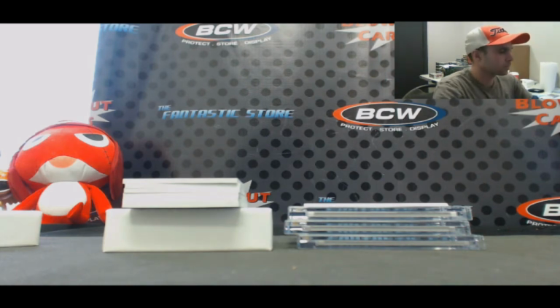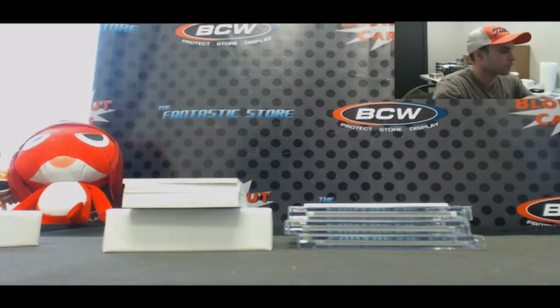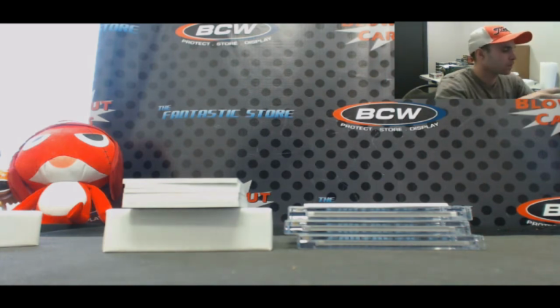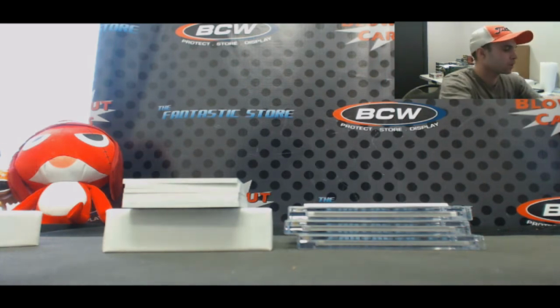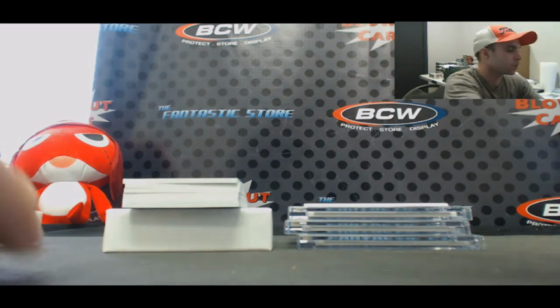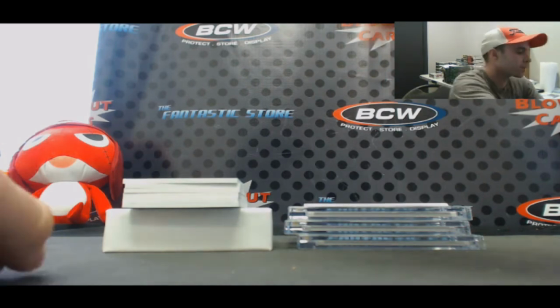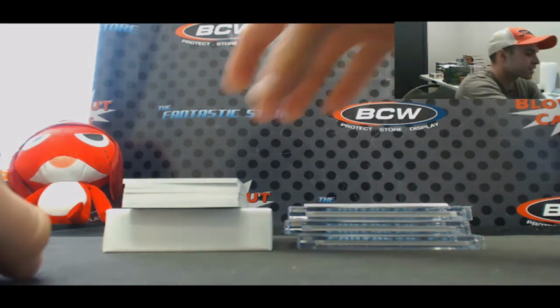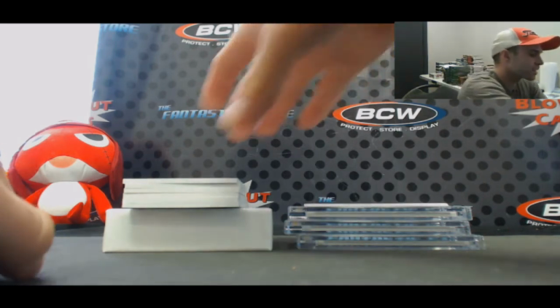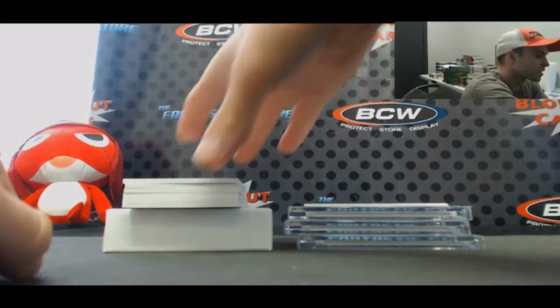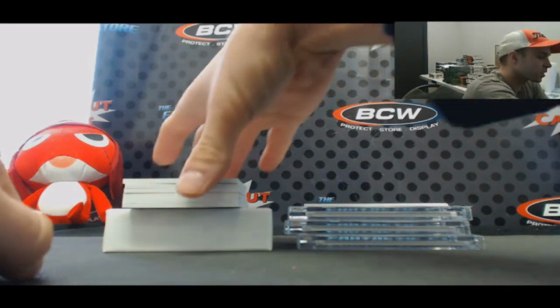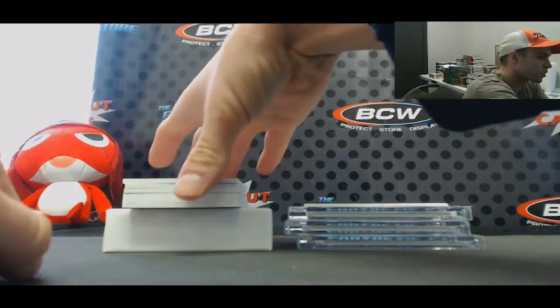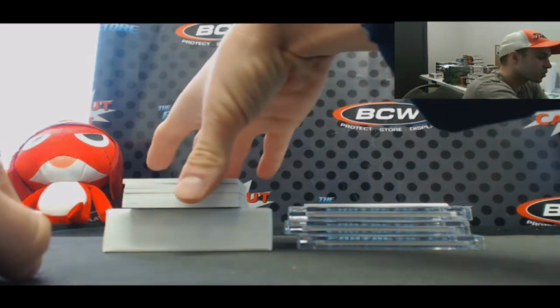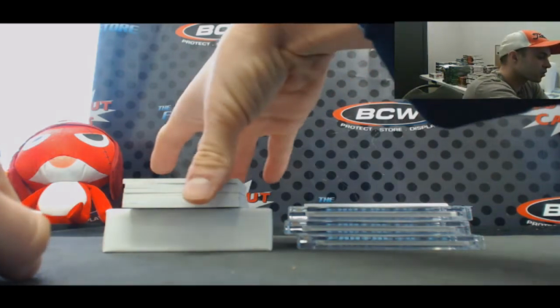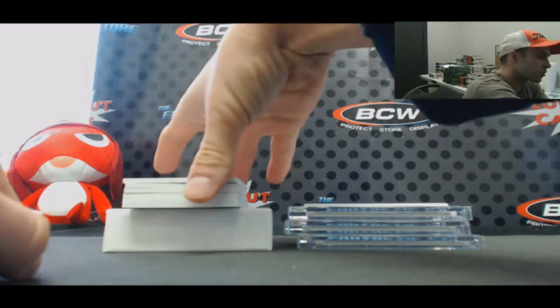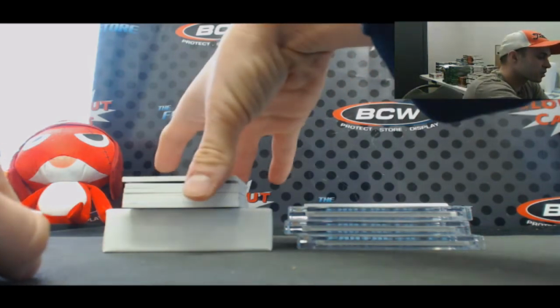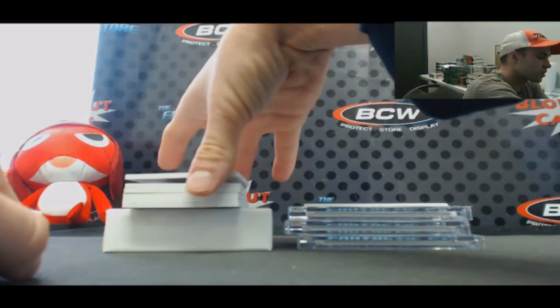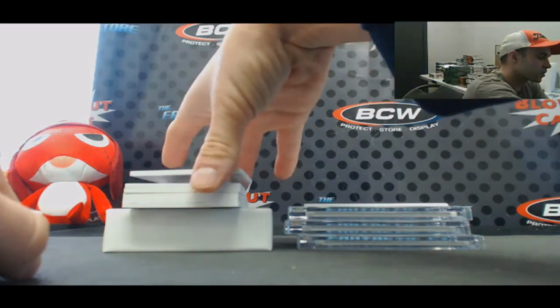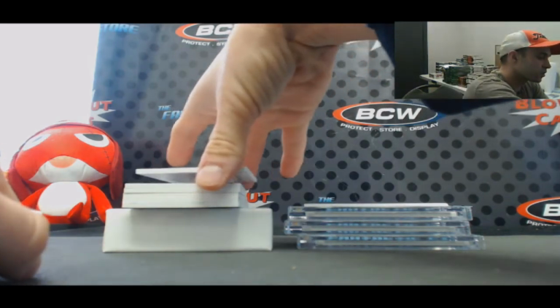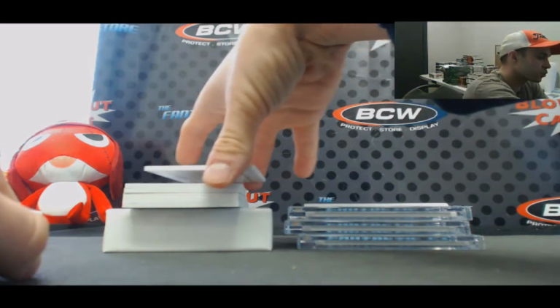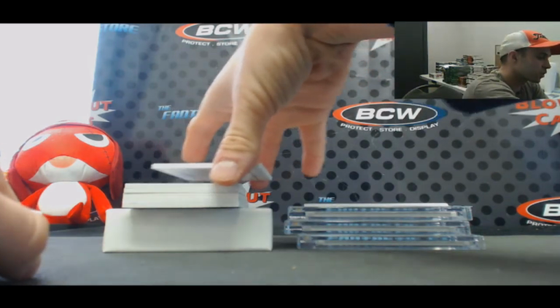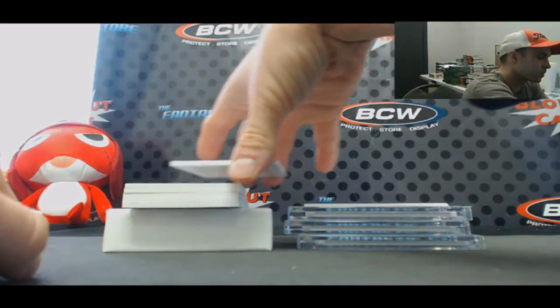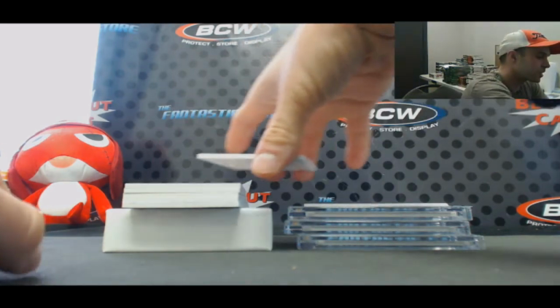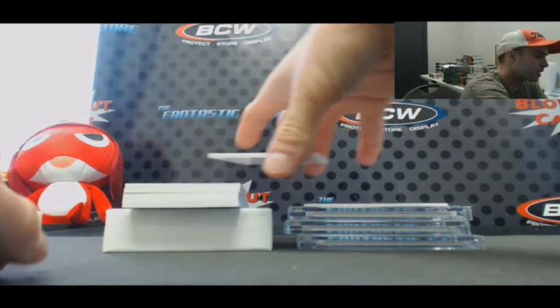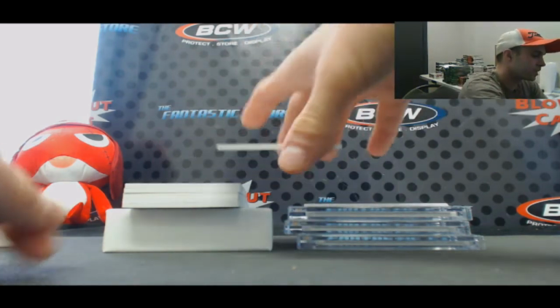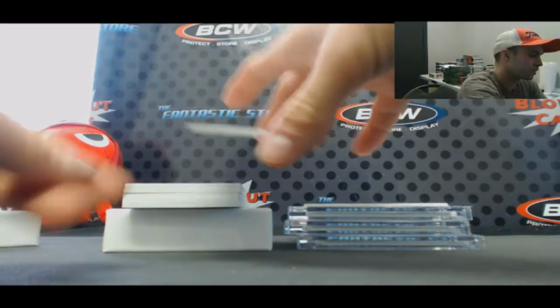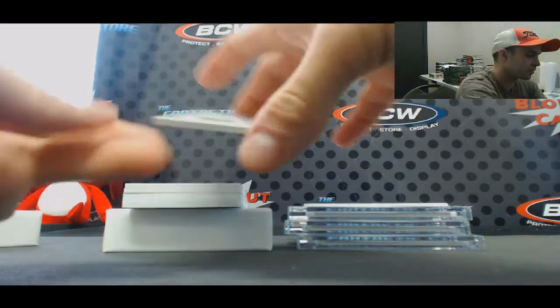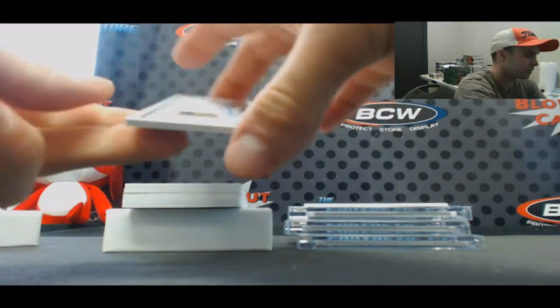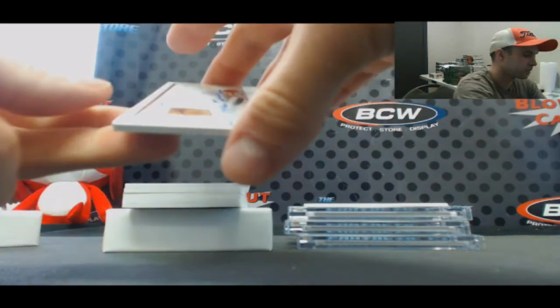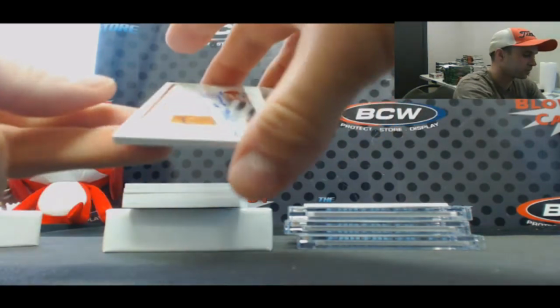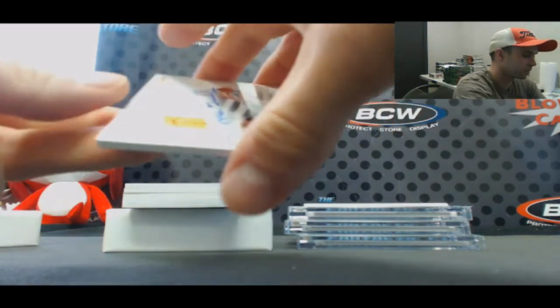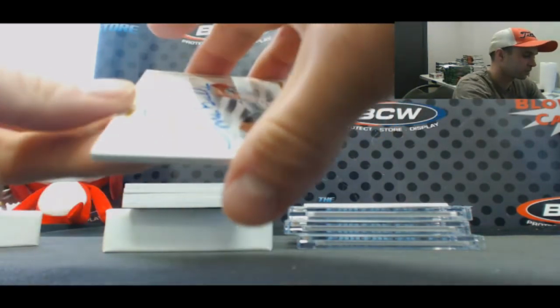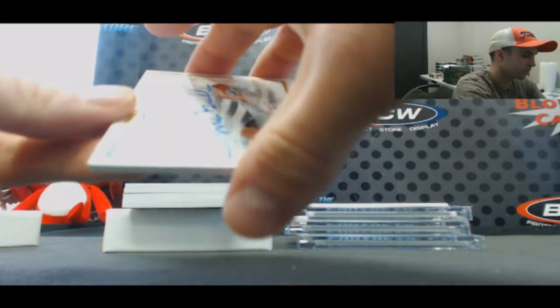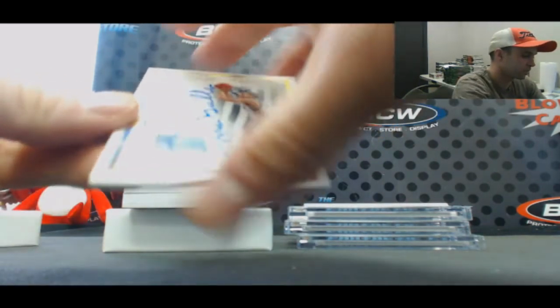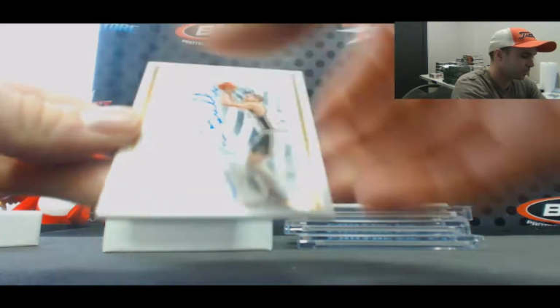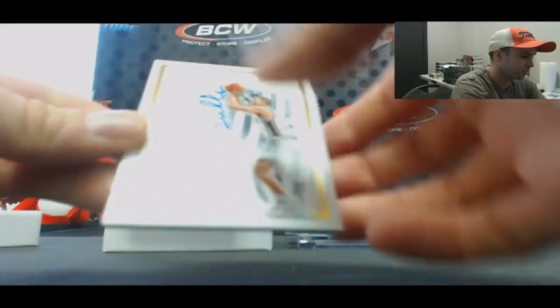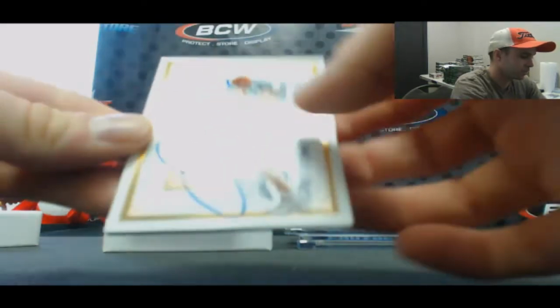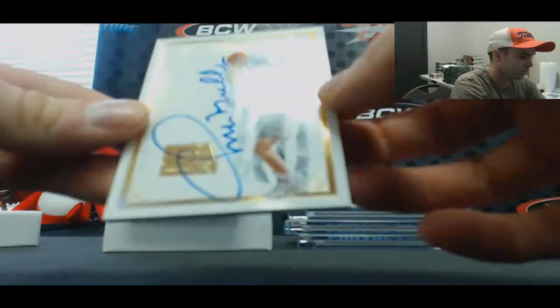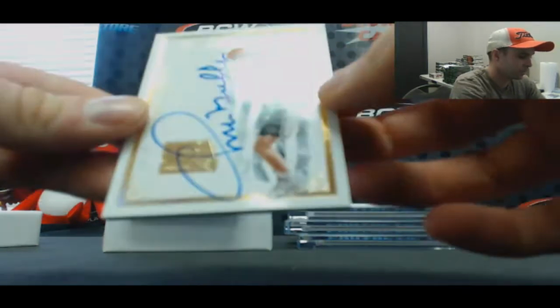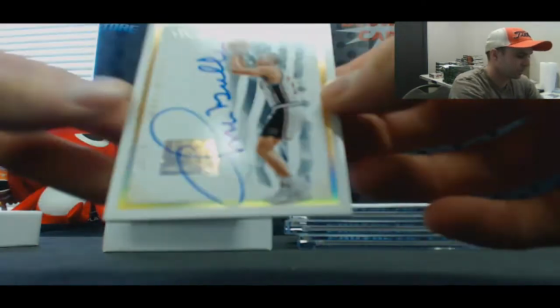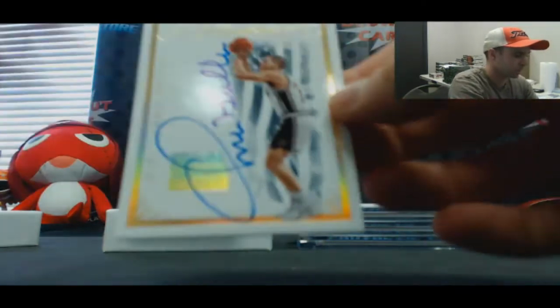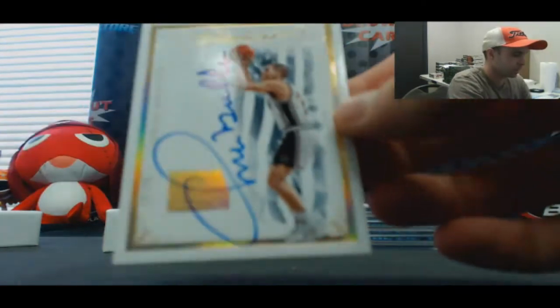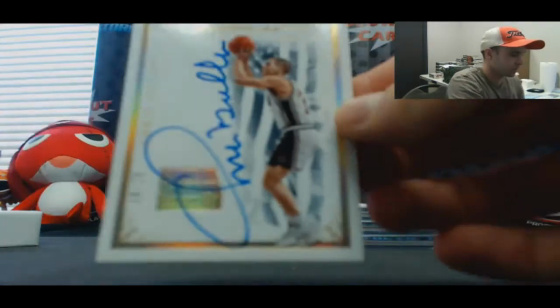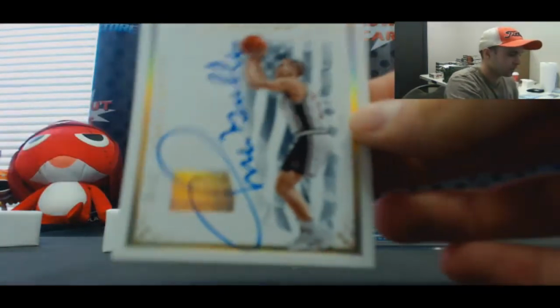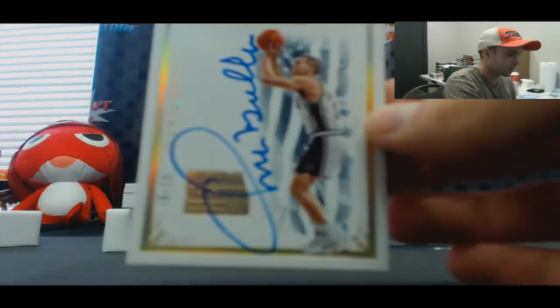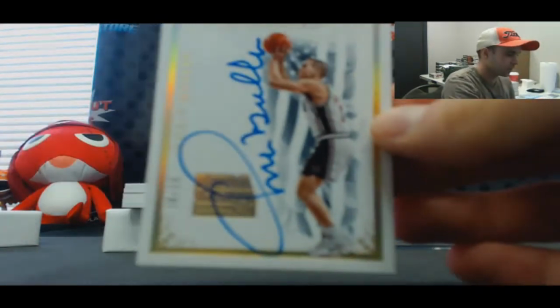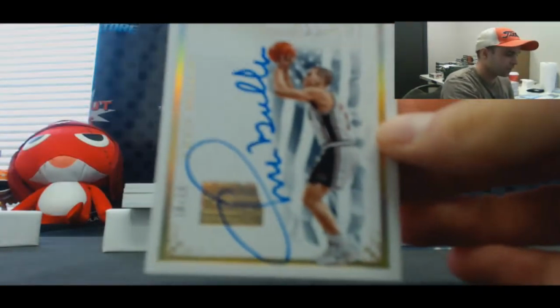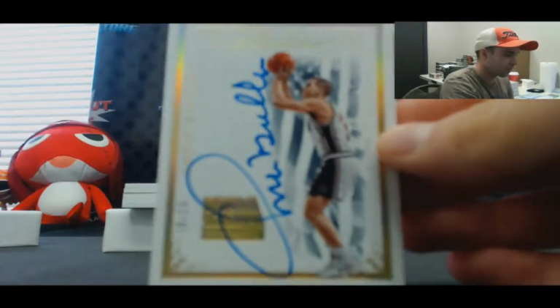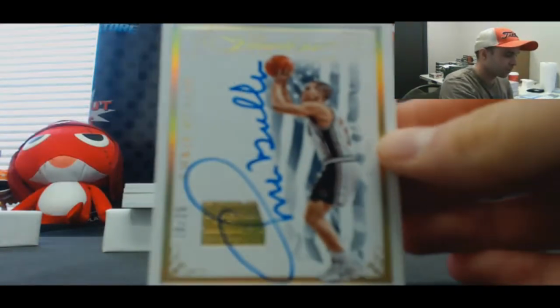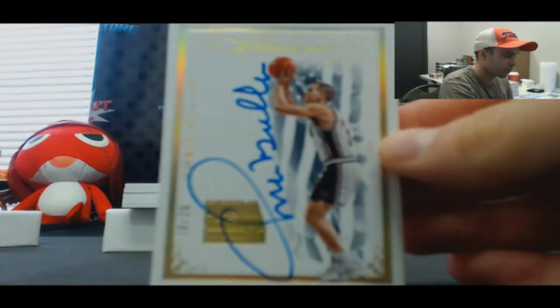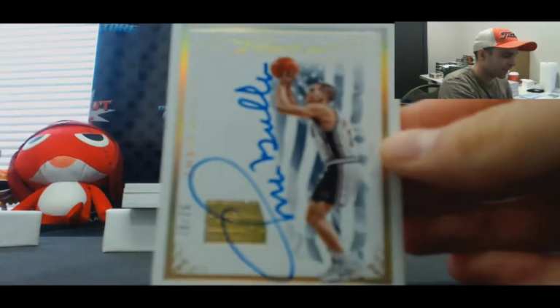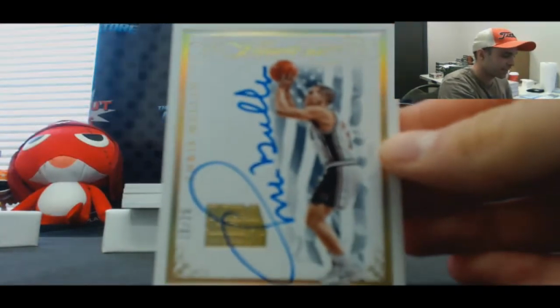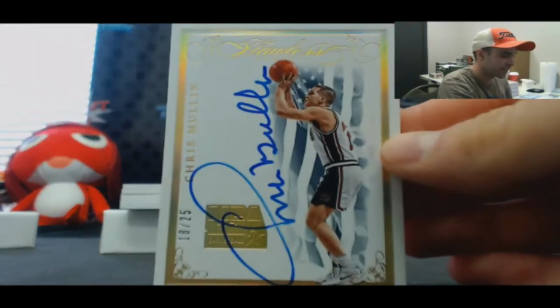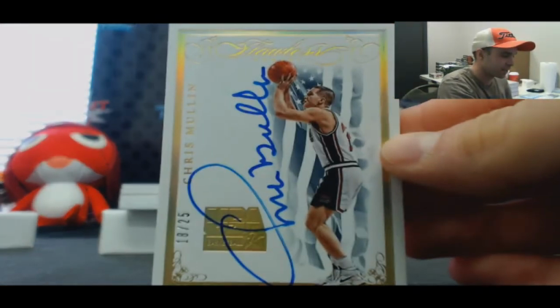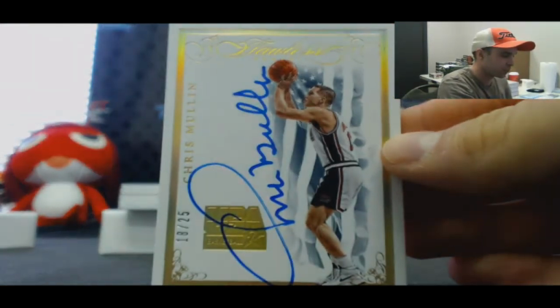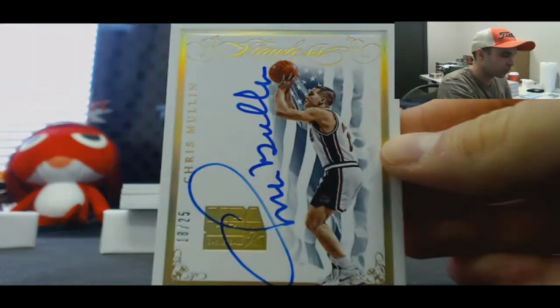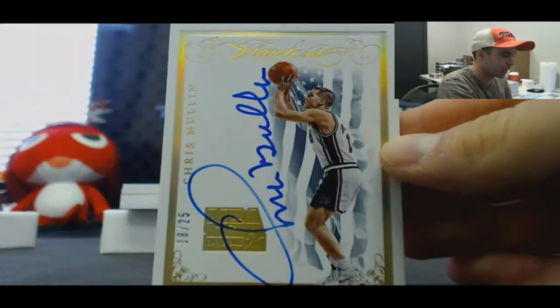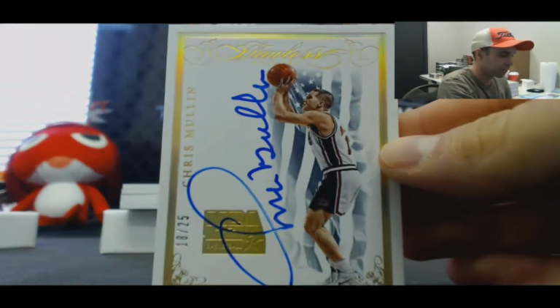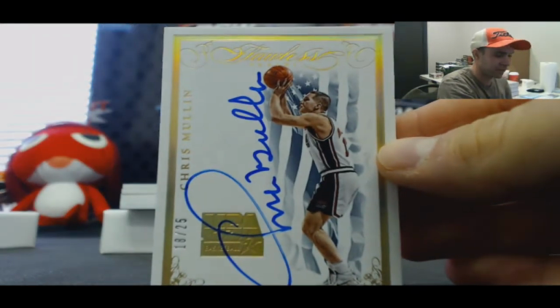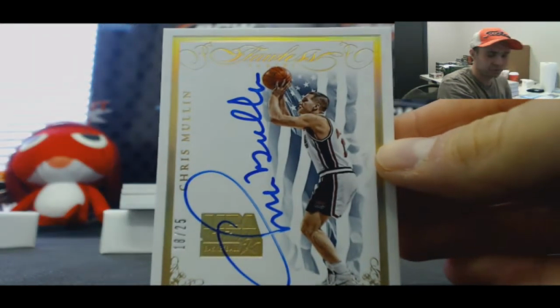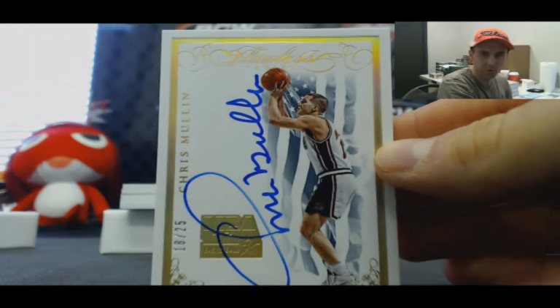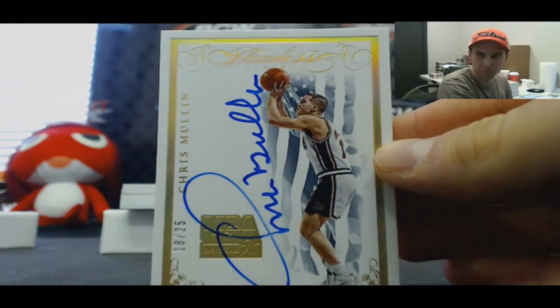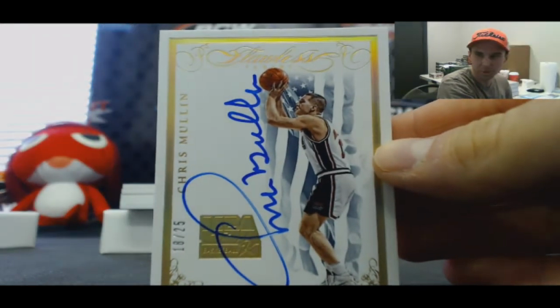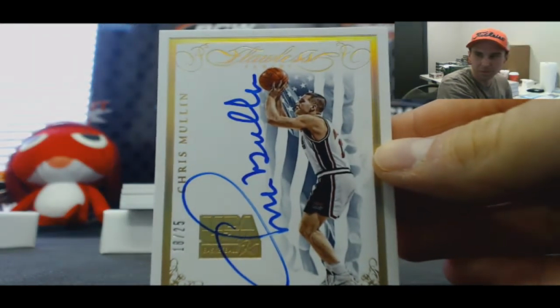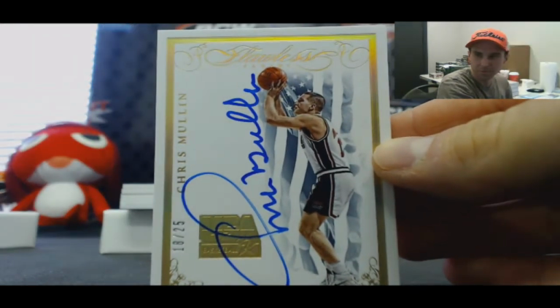USA Signatures Dream Team, number 18 of 25 — Chris Mullin.